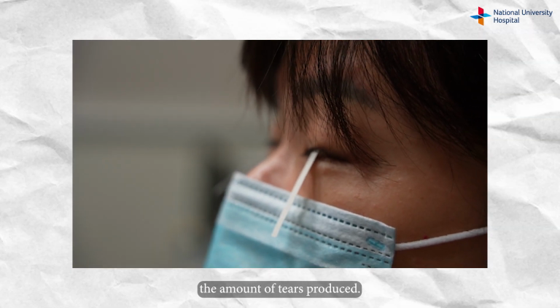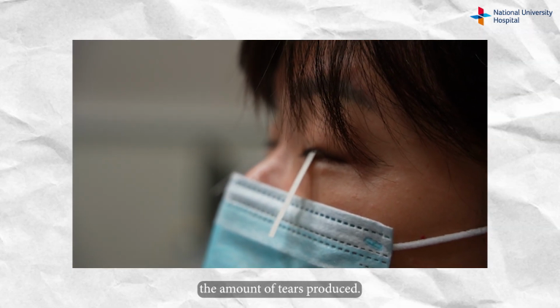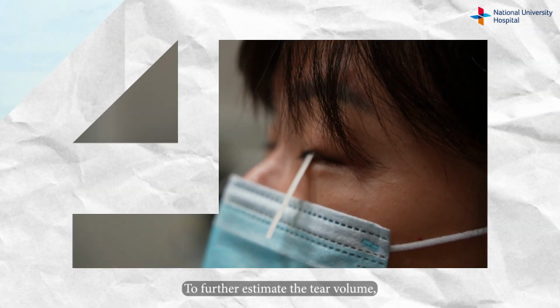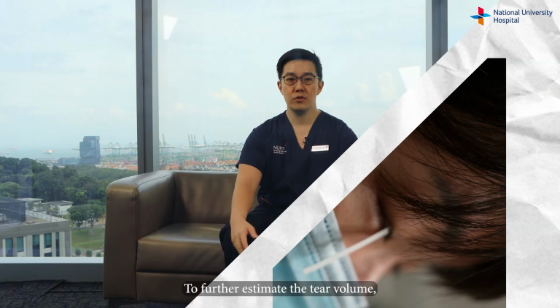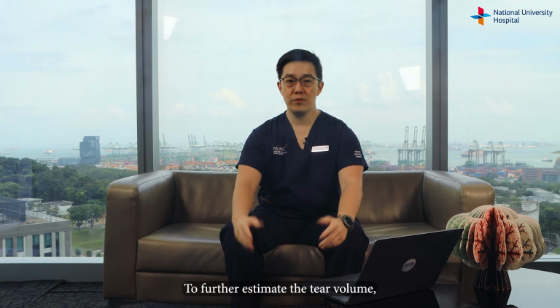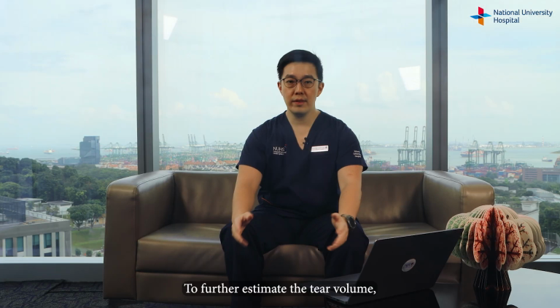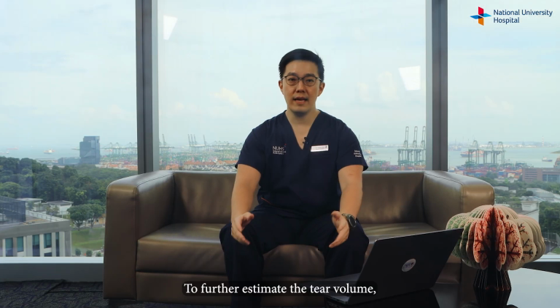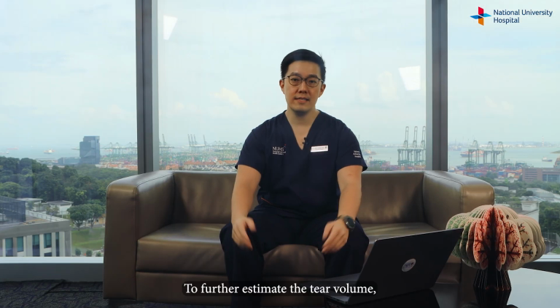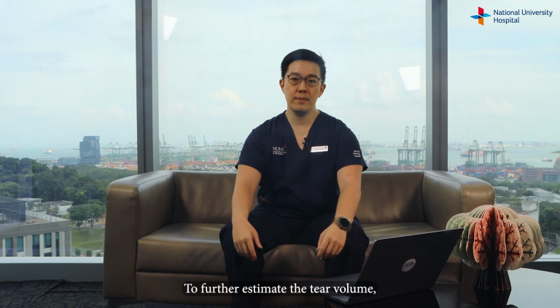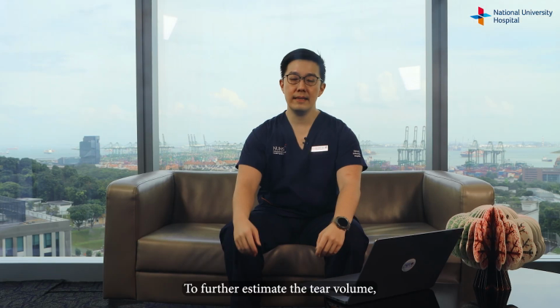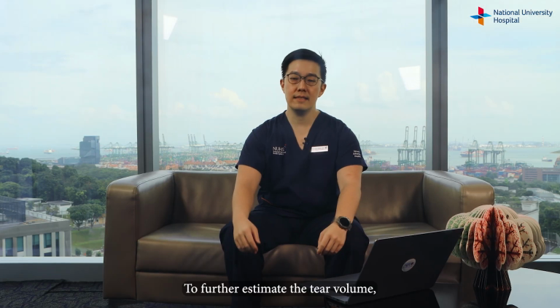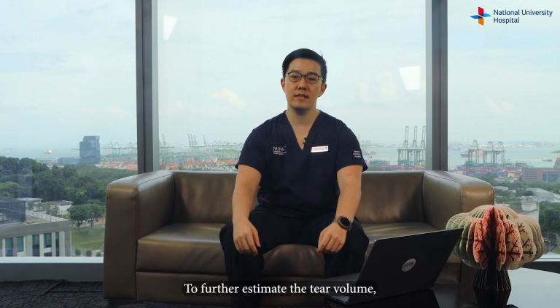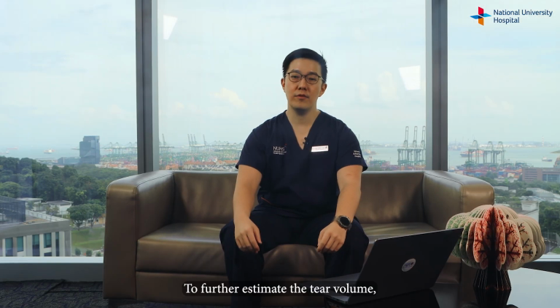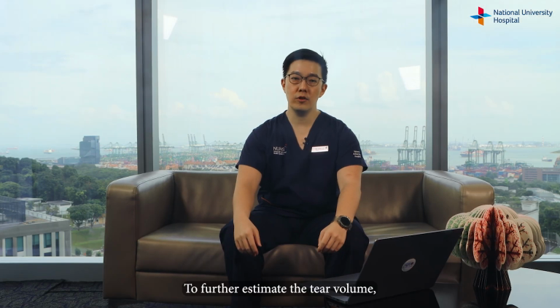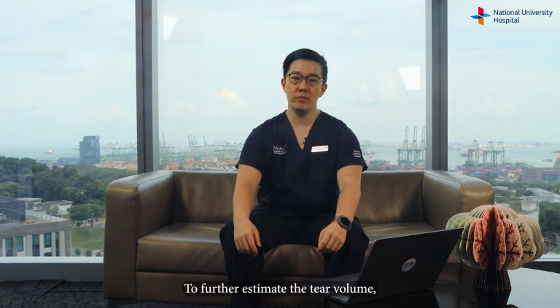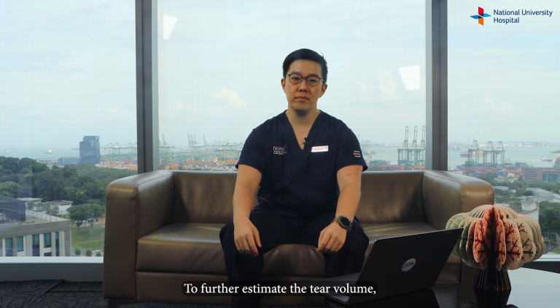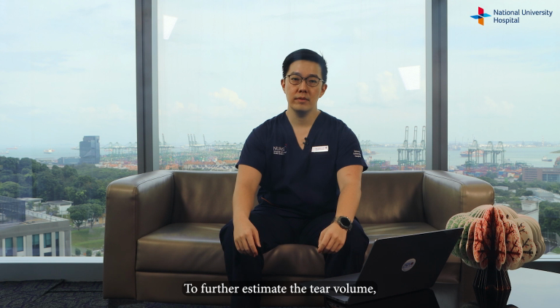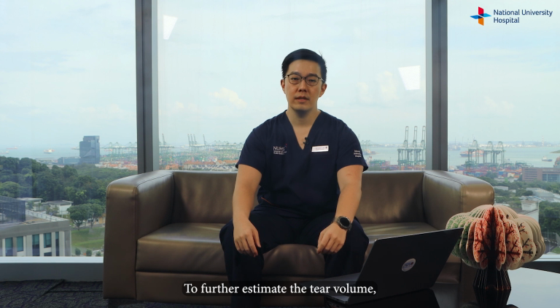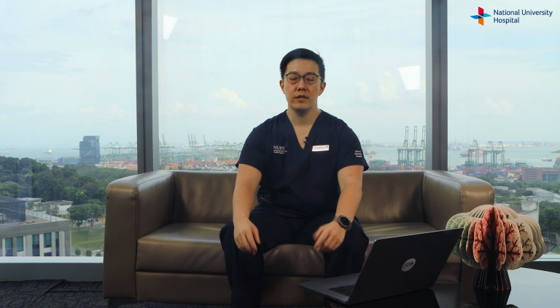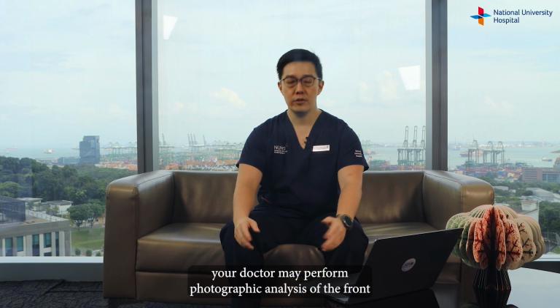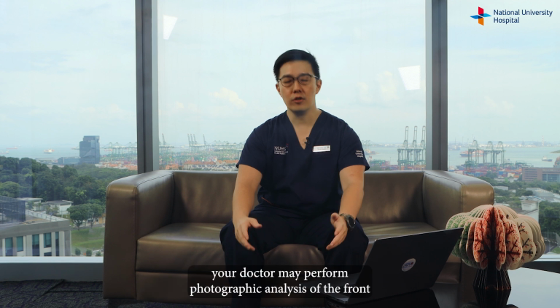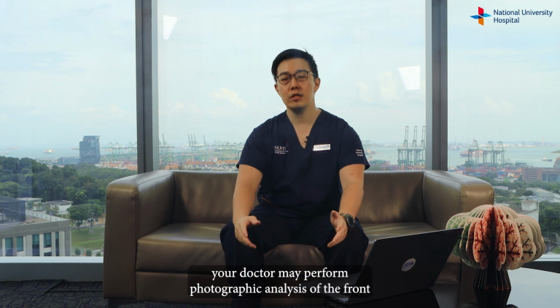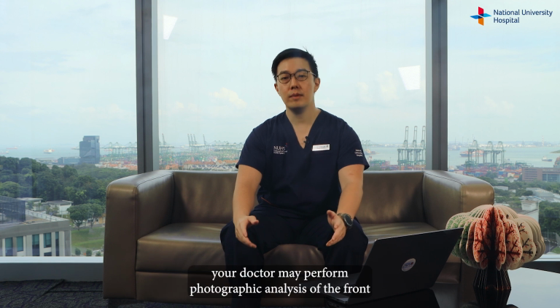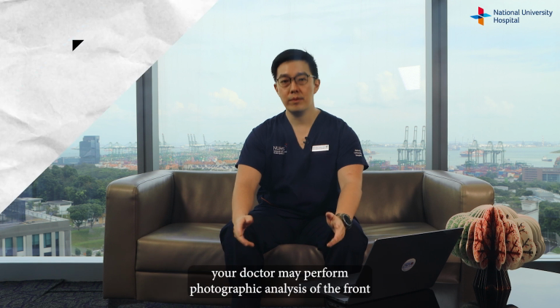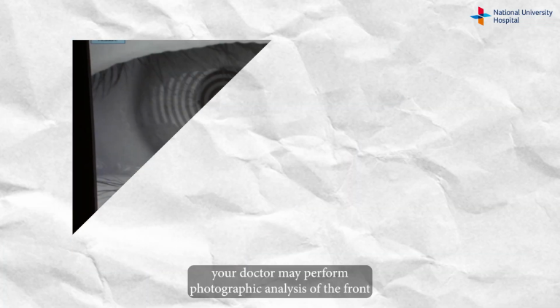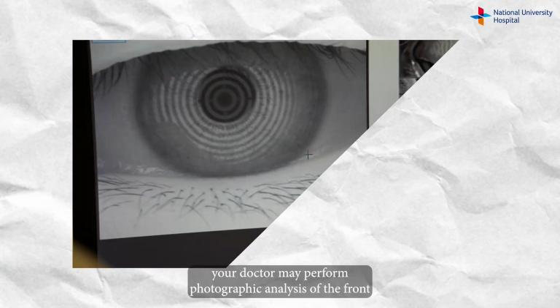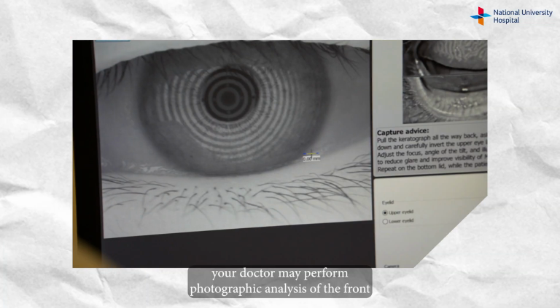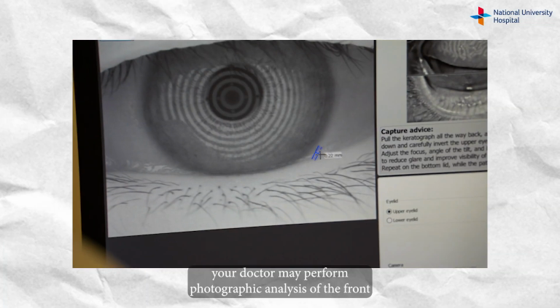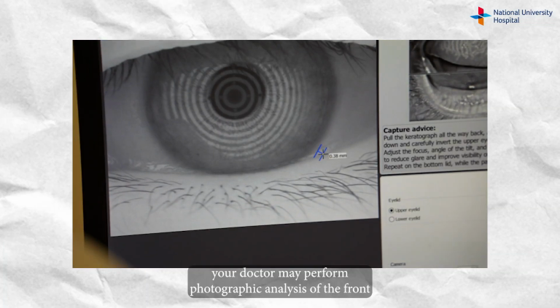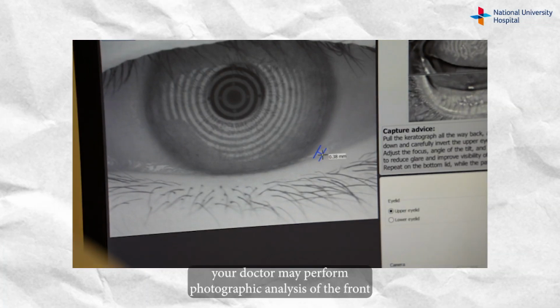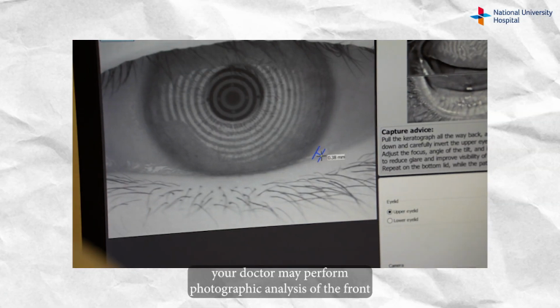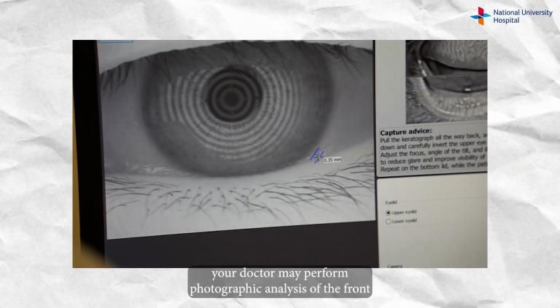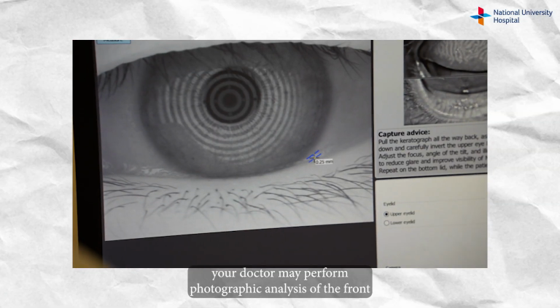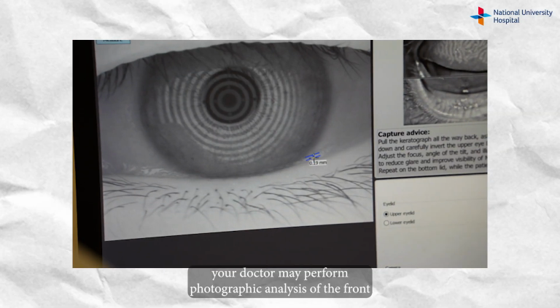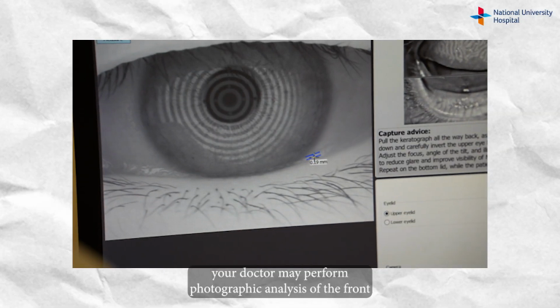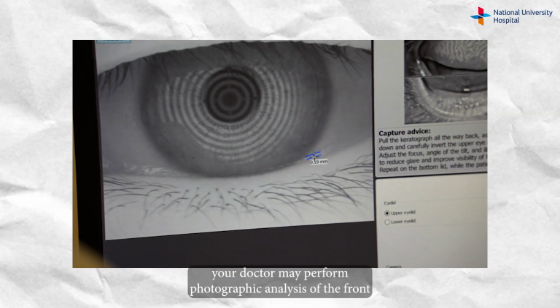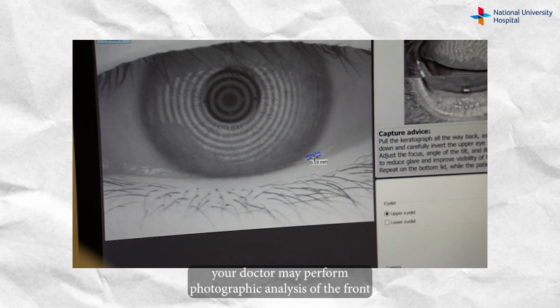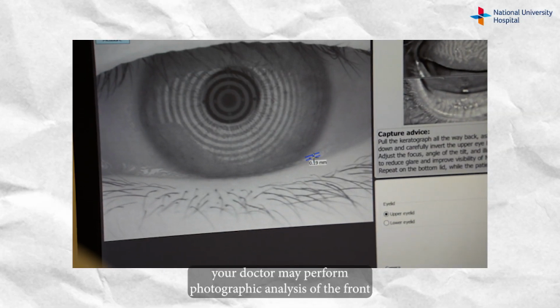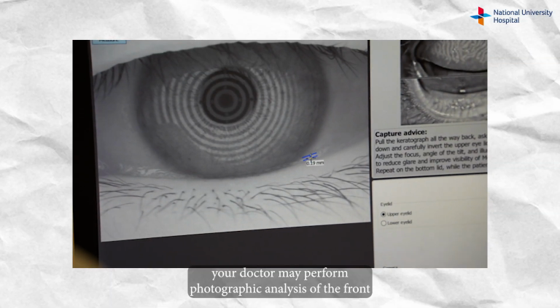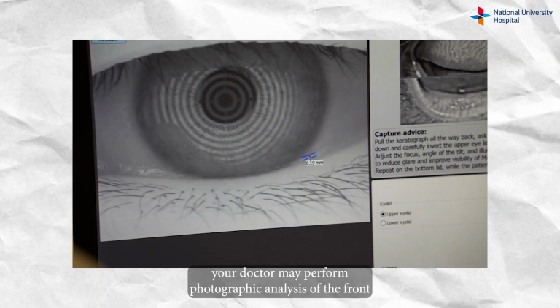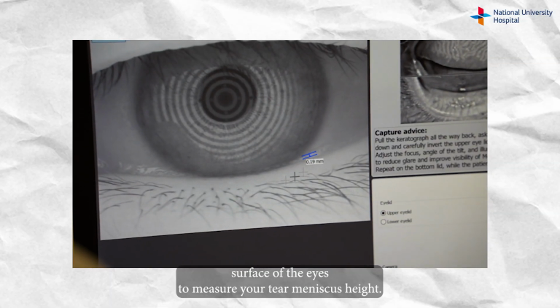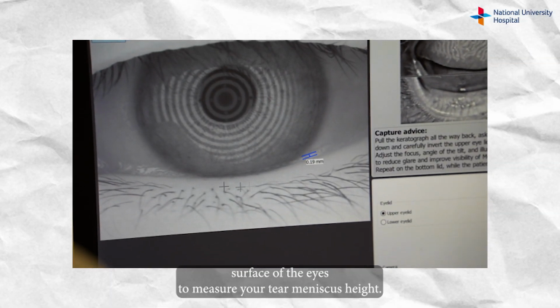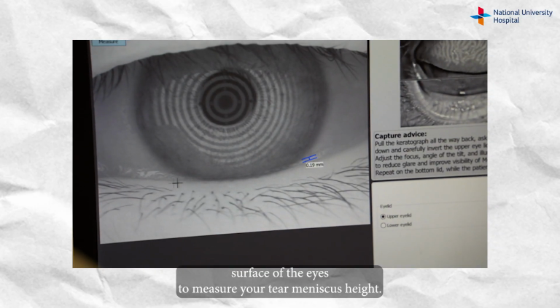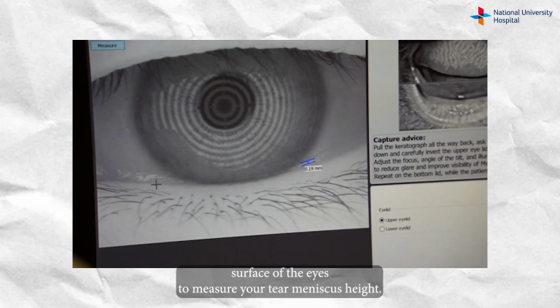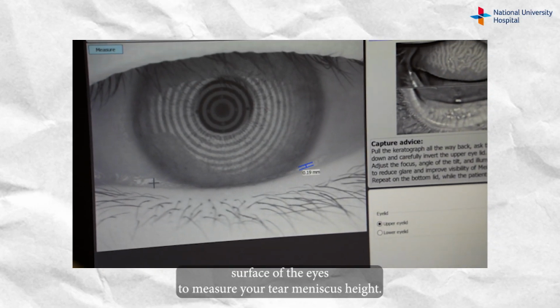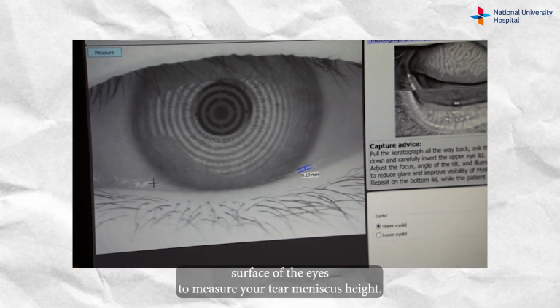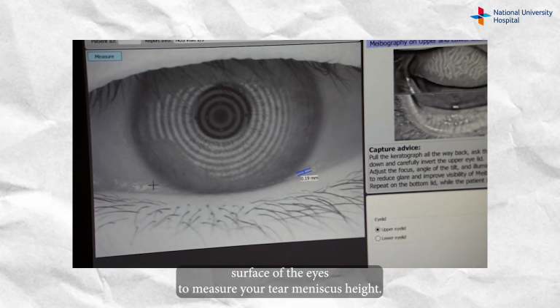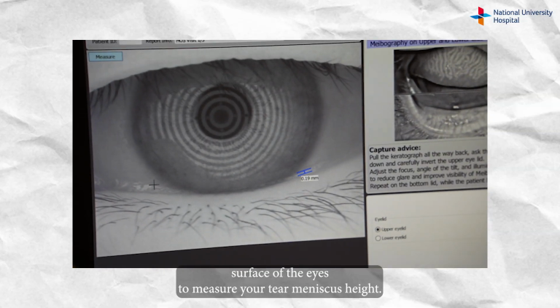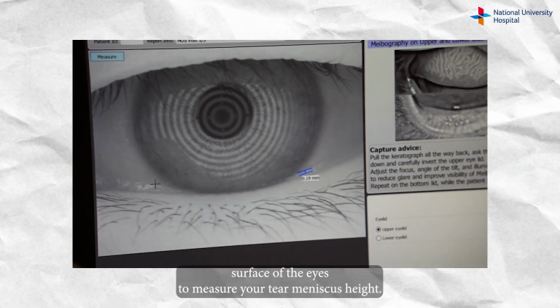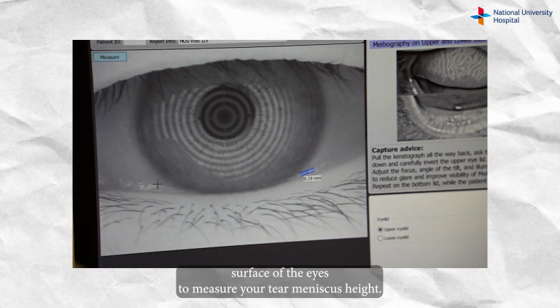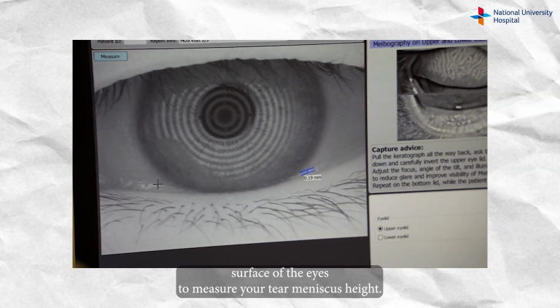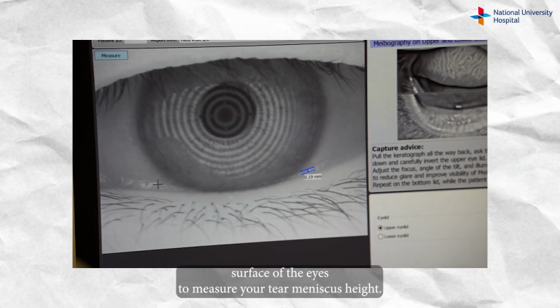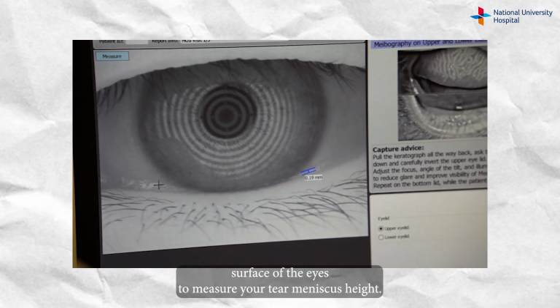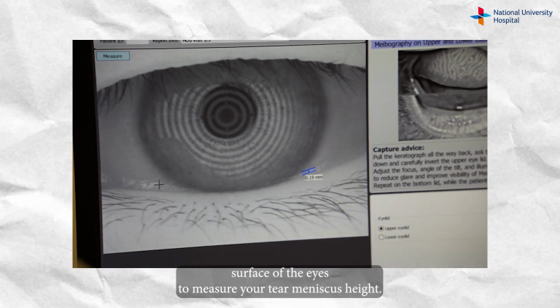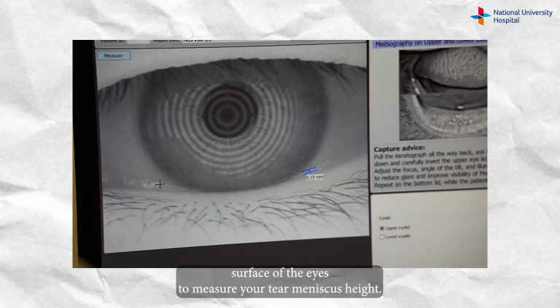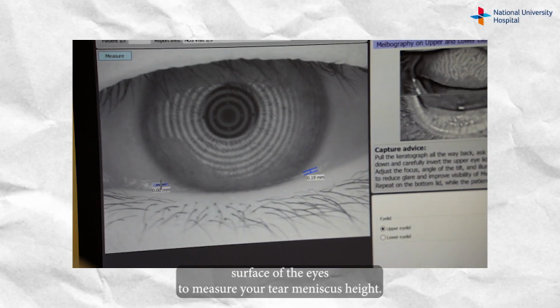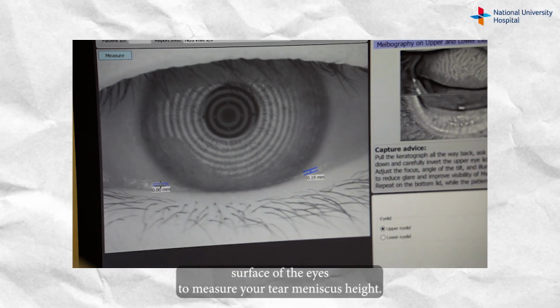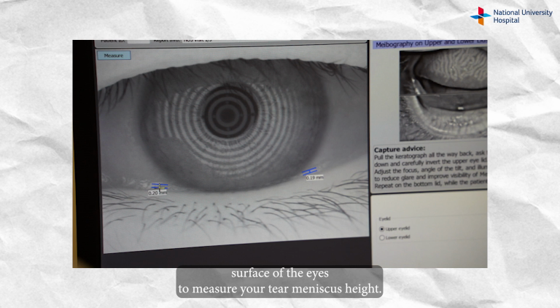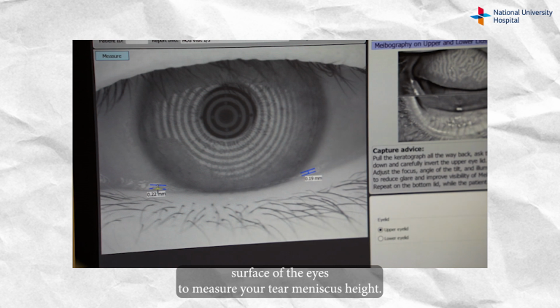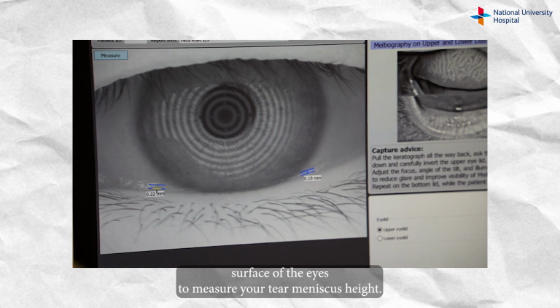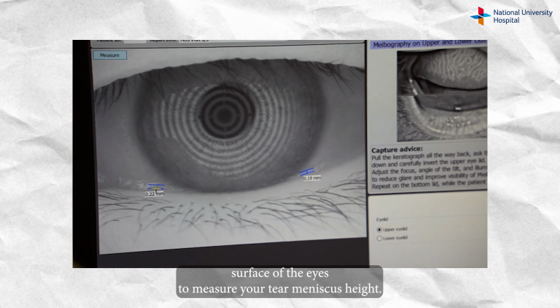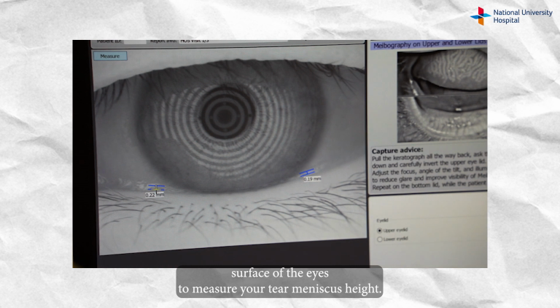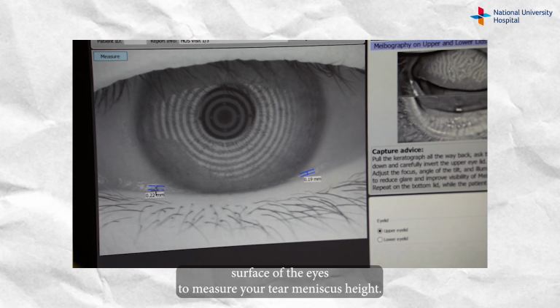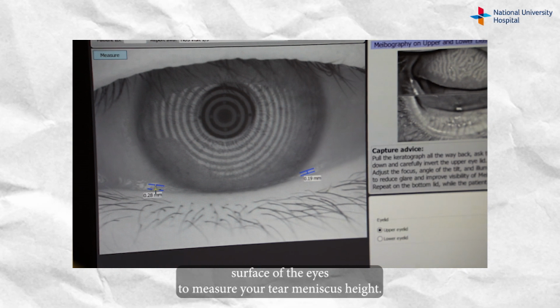To further estimate the tear volume, your doctor may perform photographic analysis of the front surface of the eyes to measure your tear meniscus height.